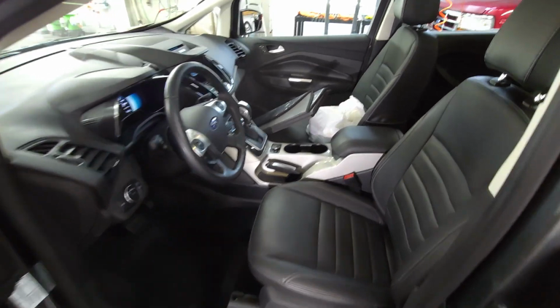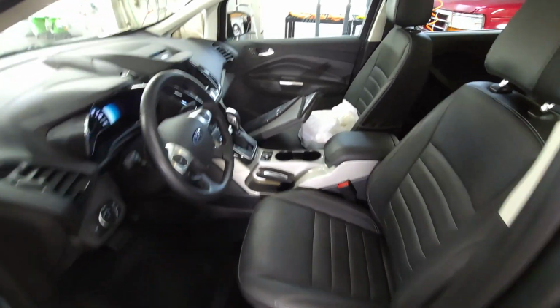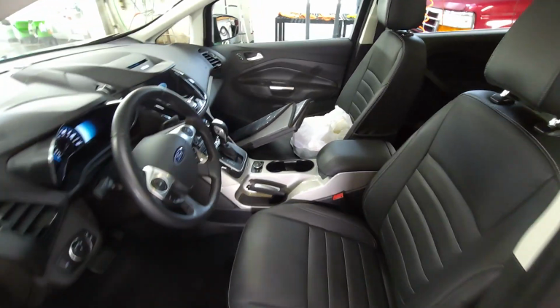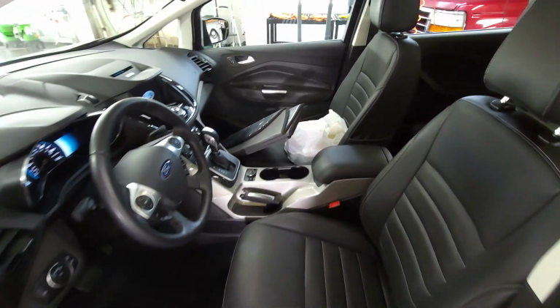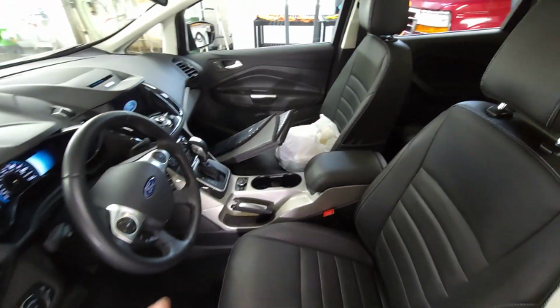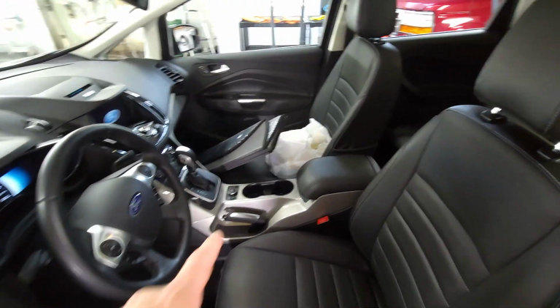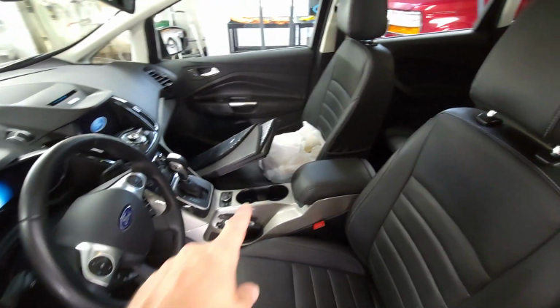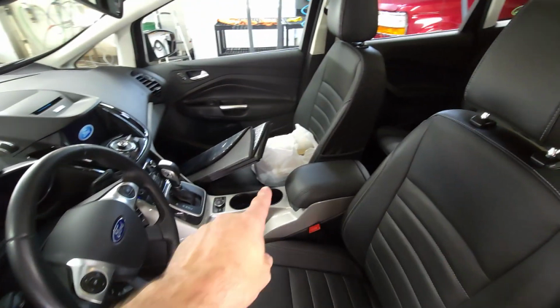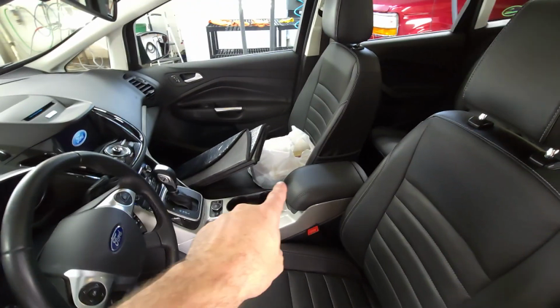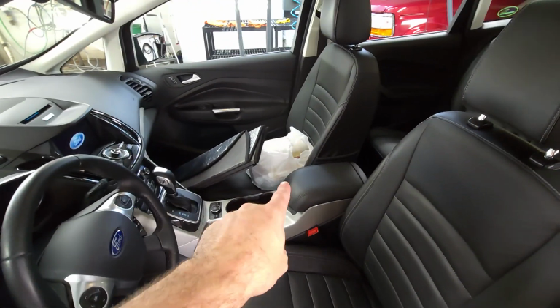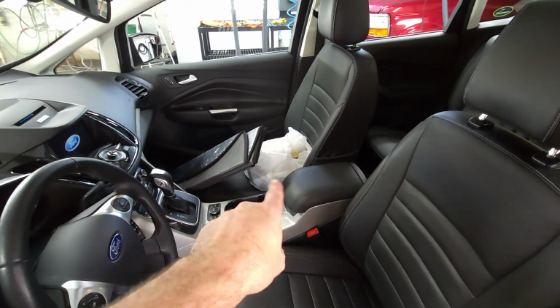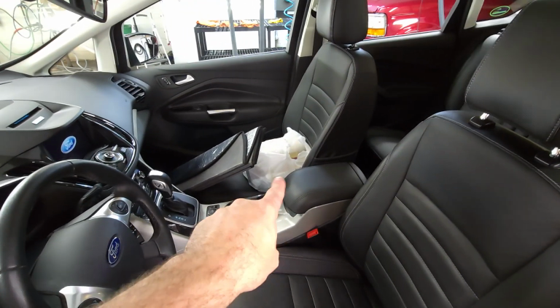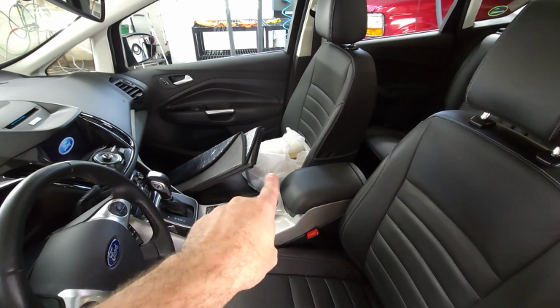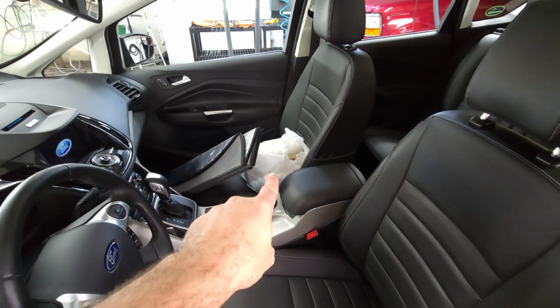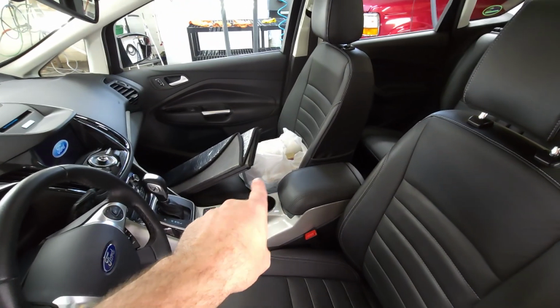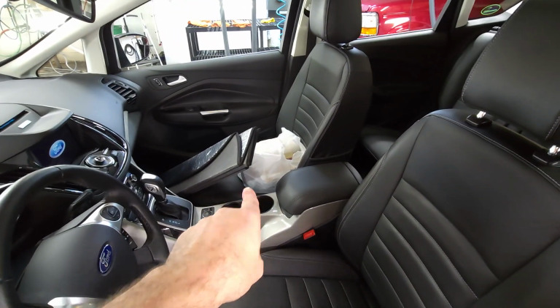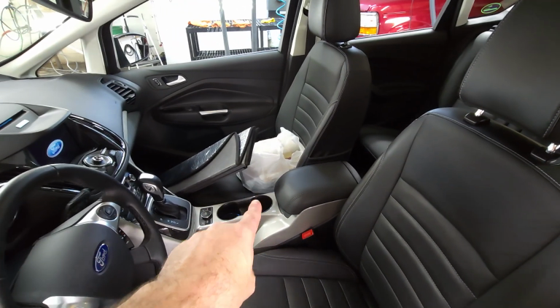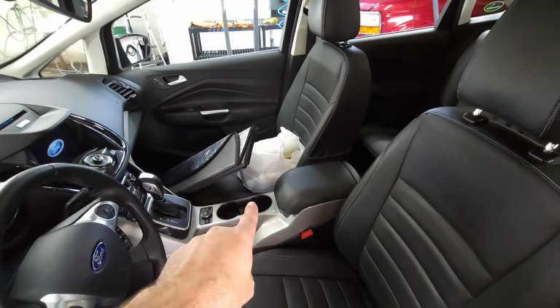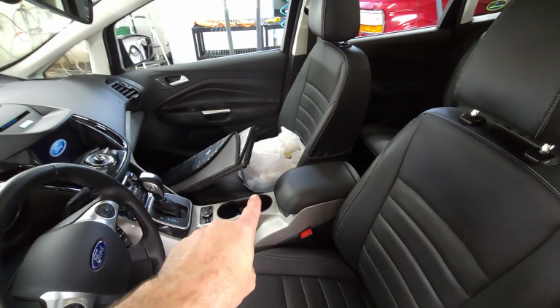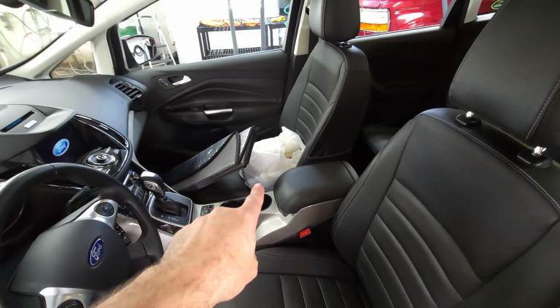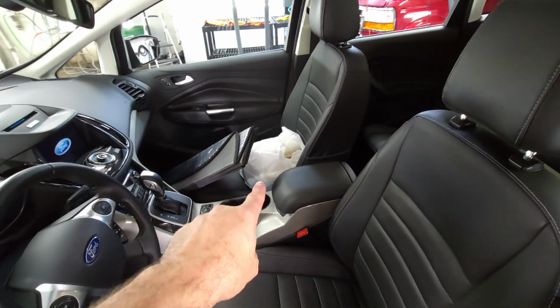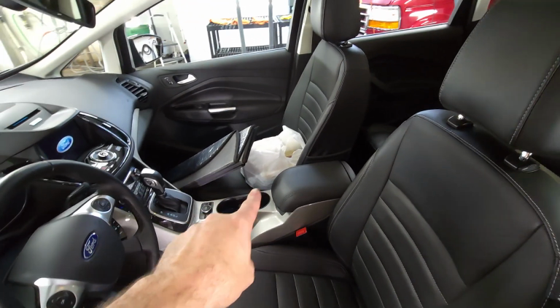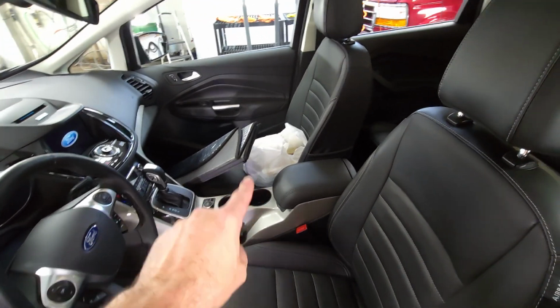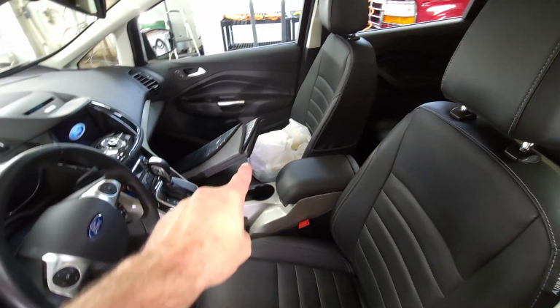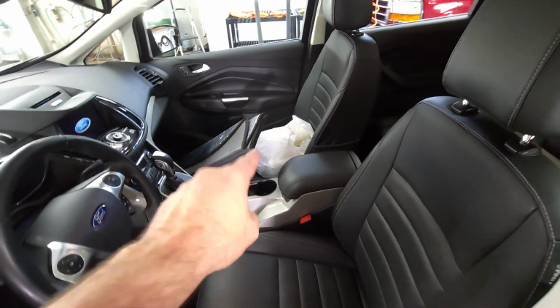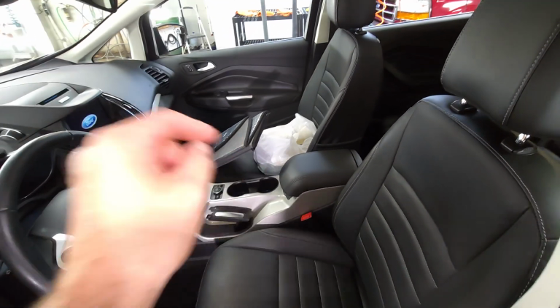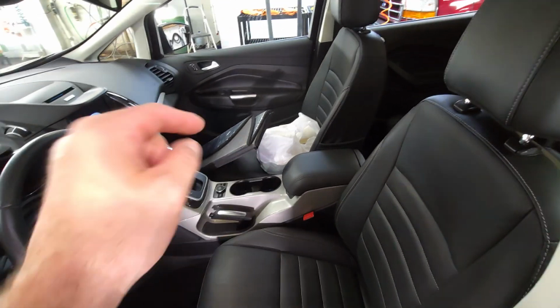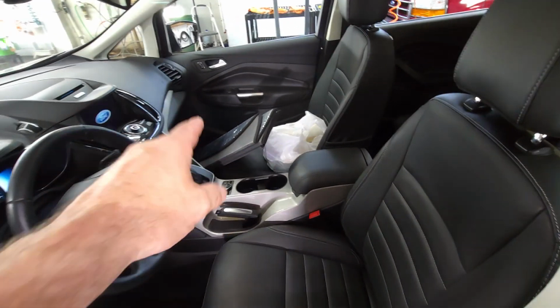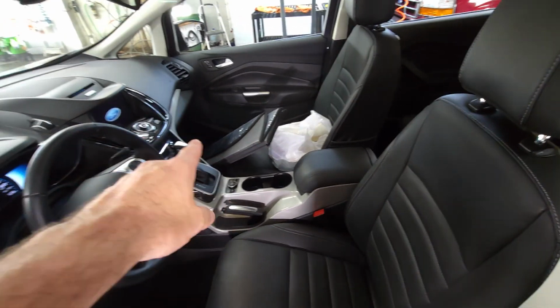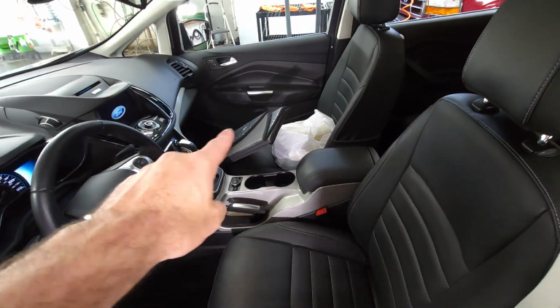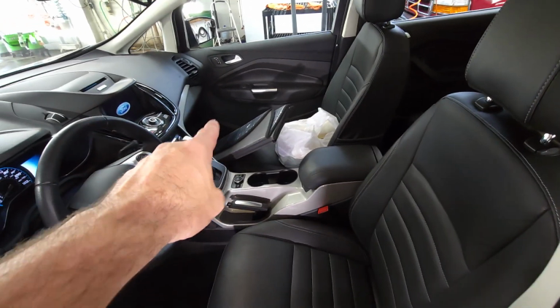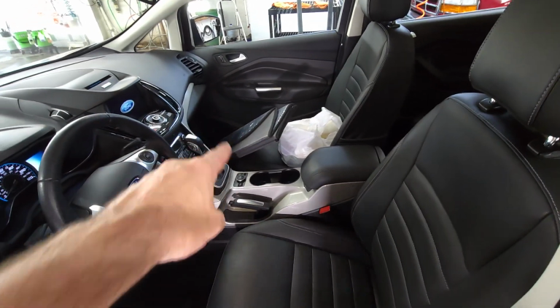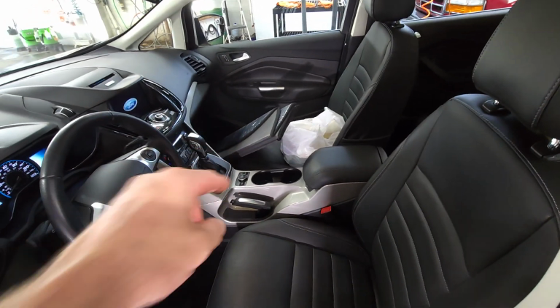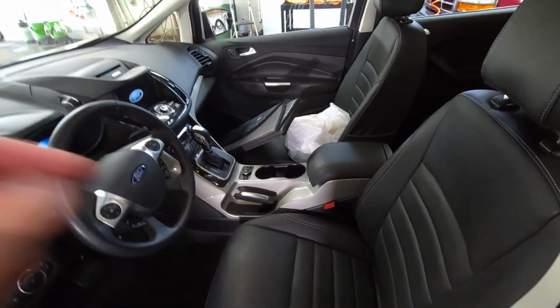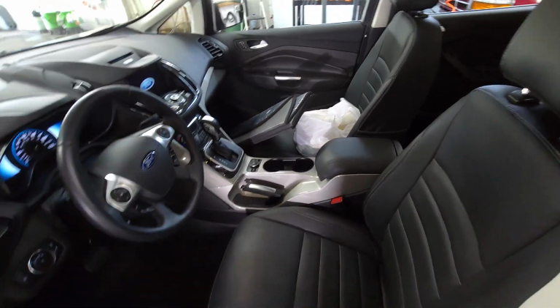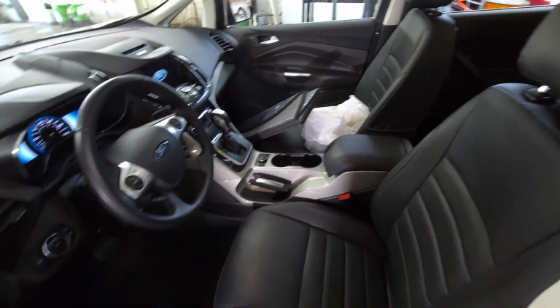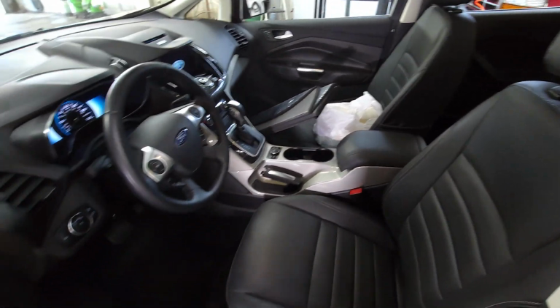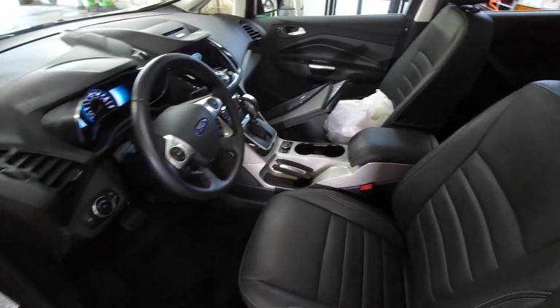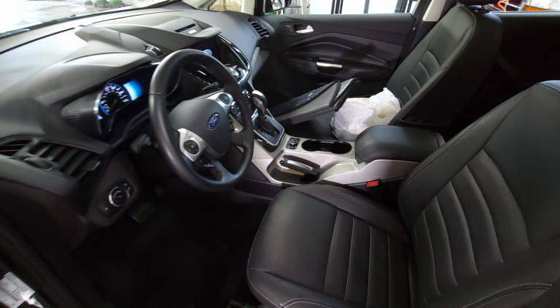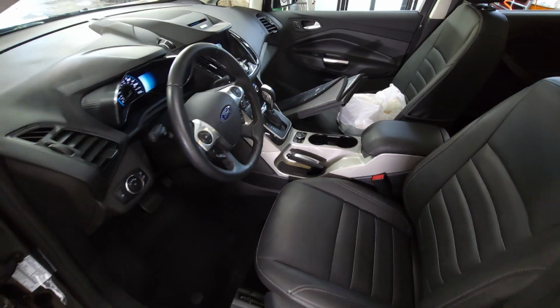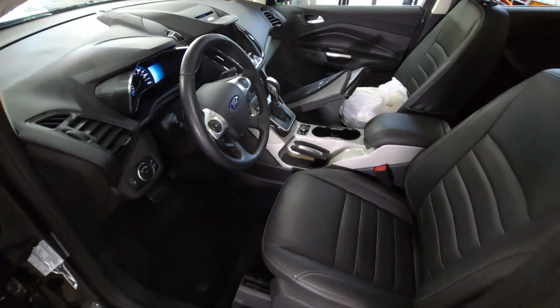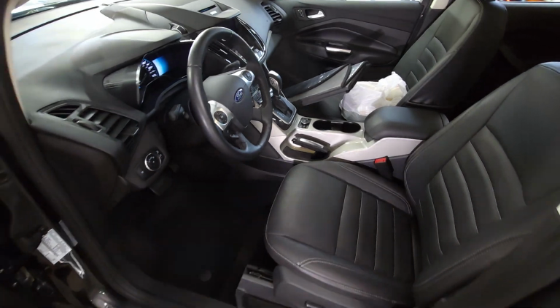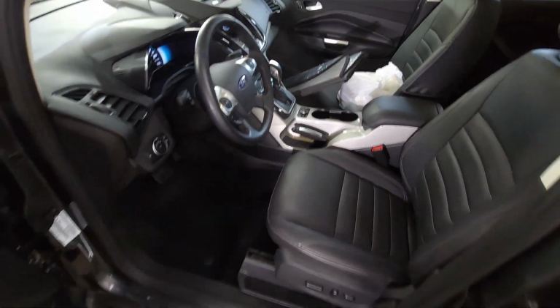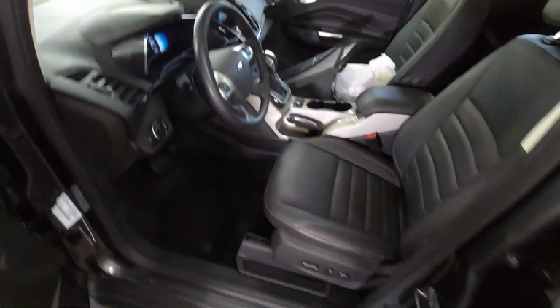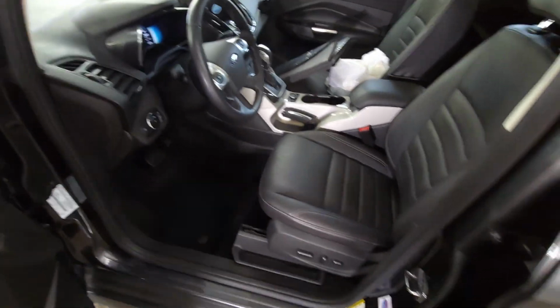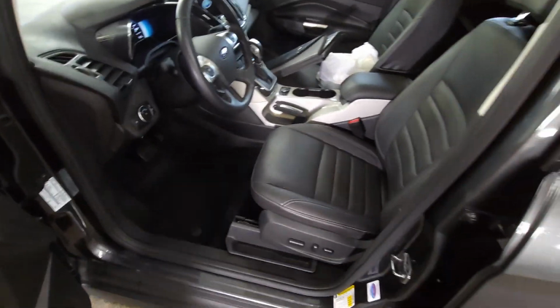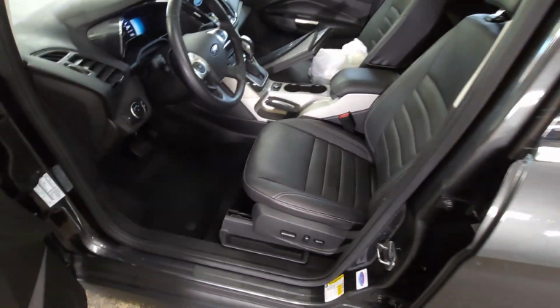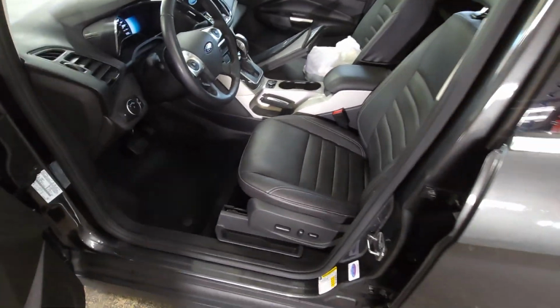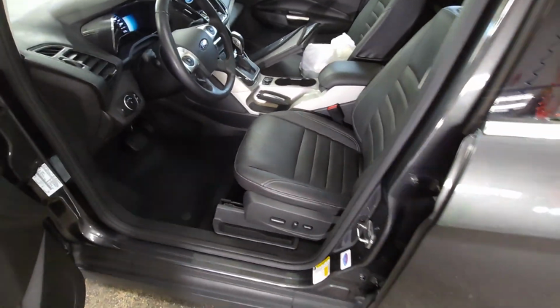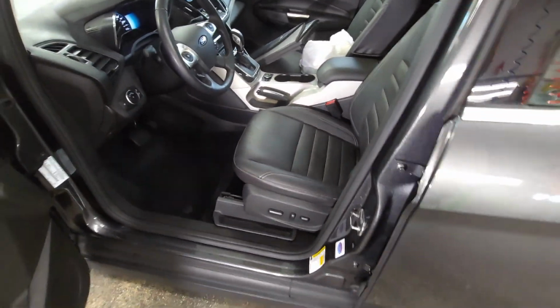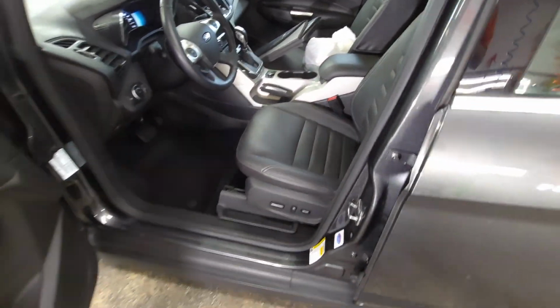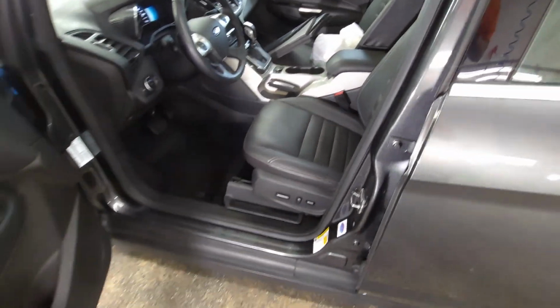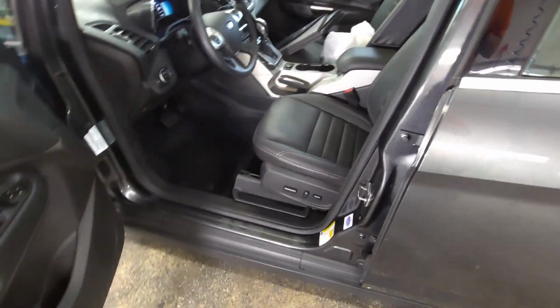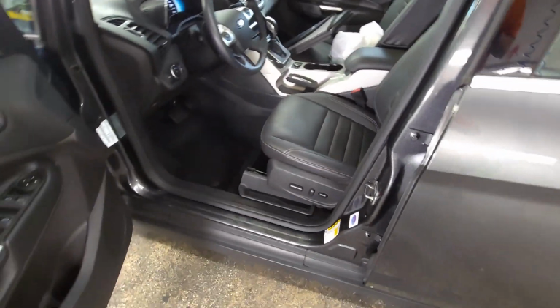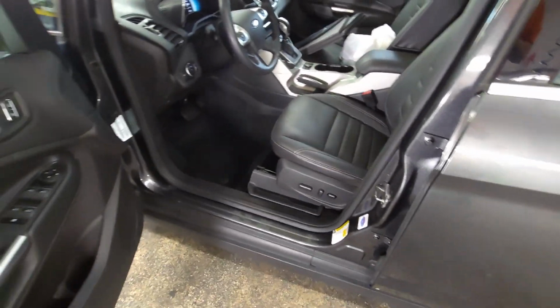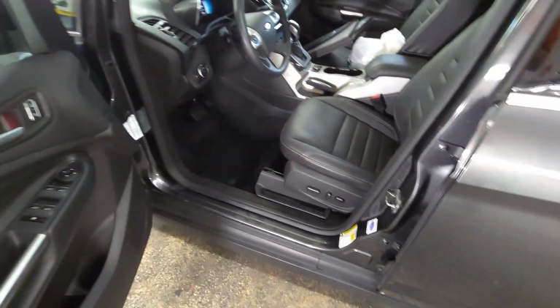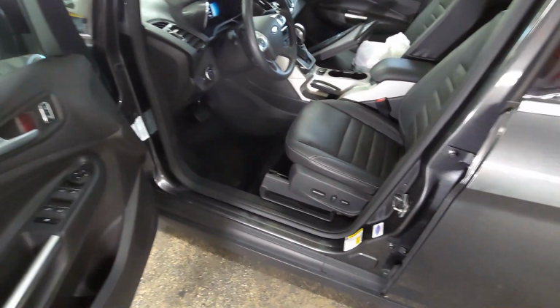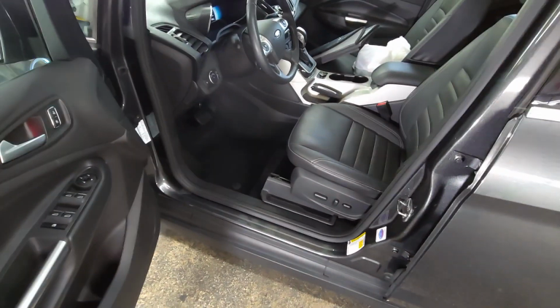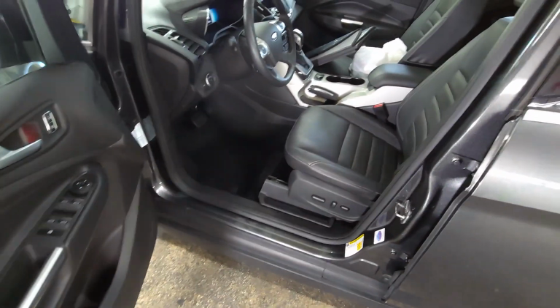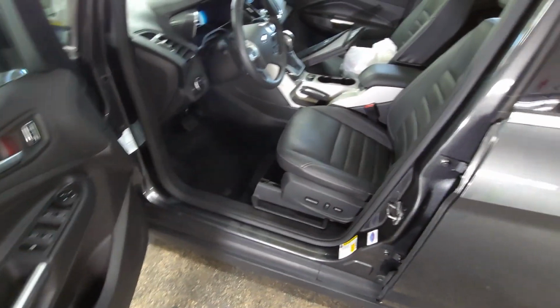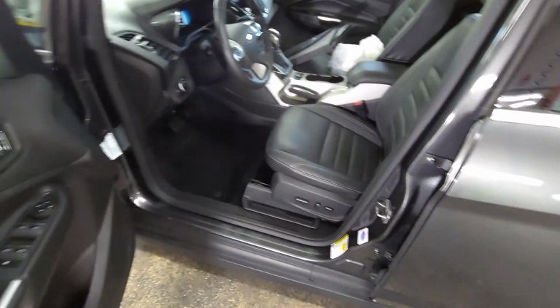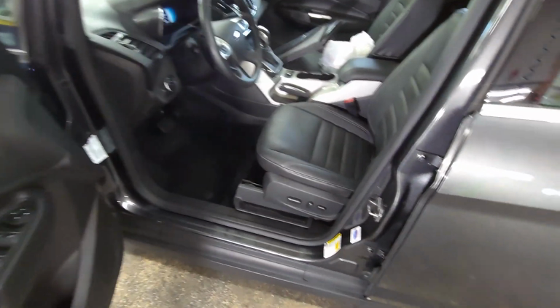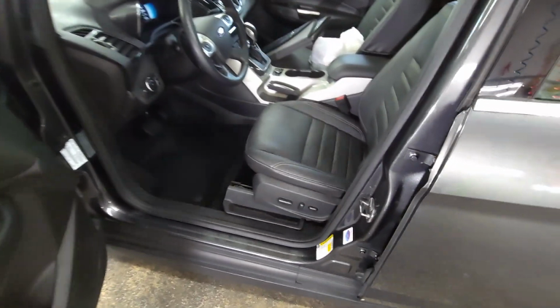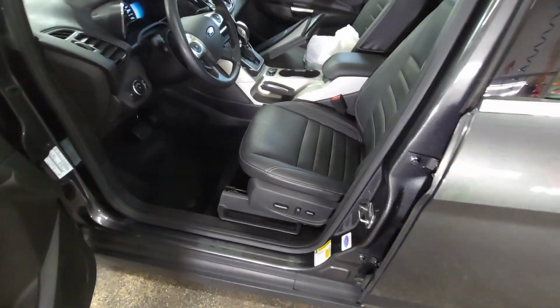All right, so everything I found loose is in that bag, which was already in here. Put your sun visor back there.